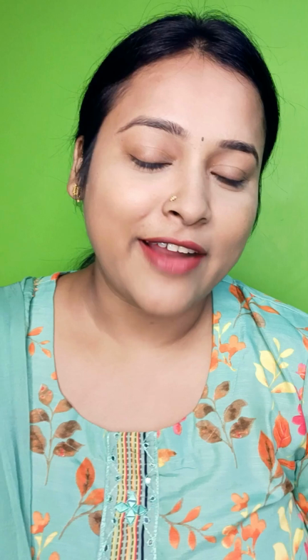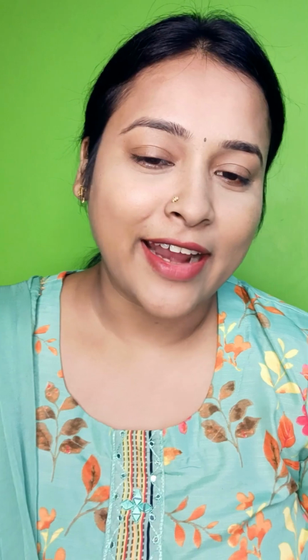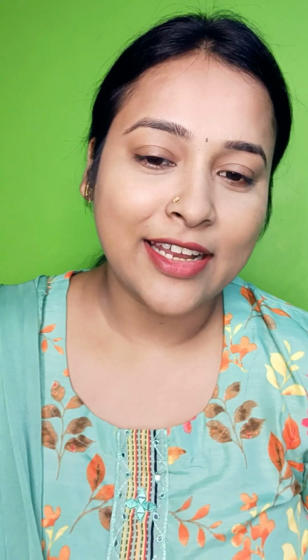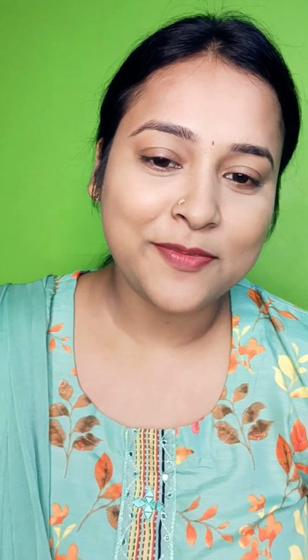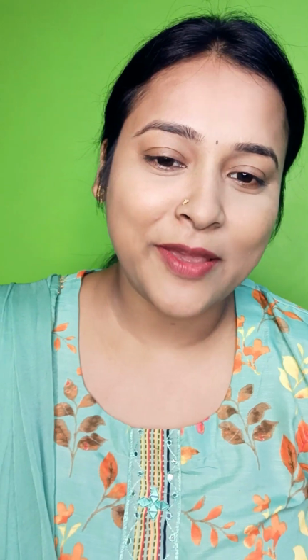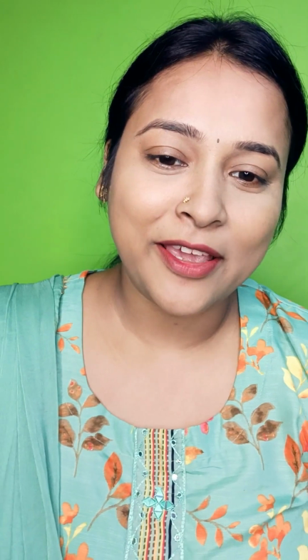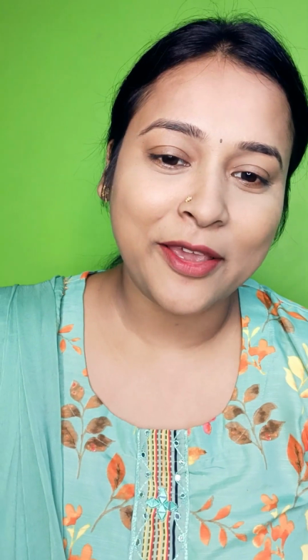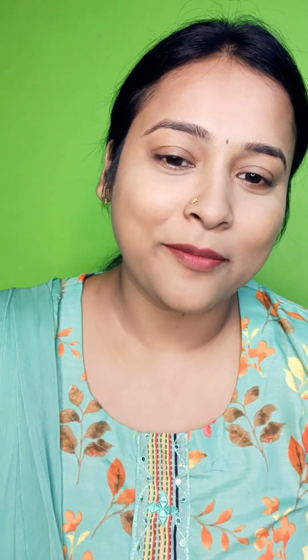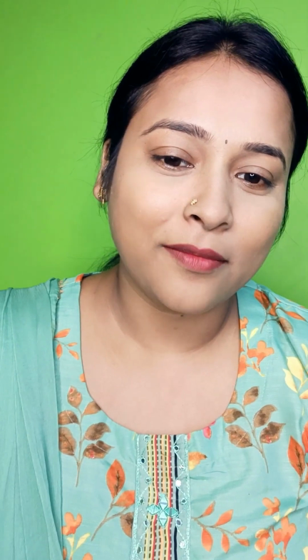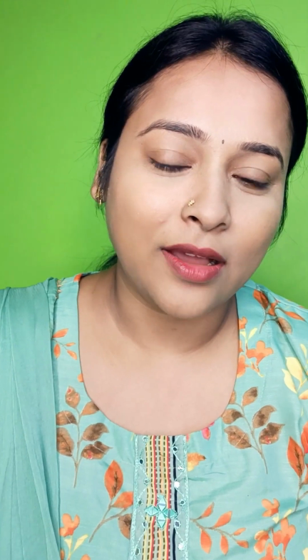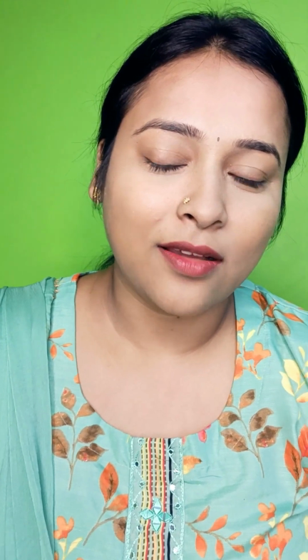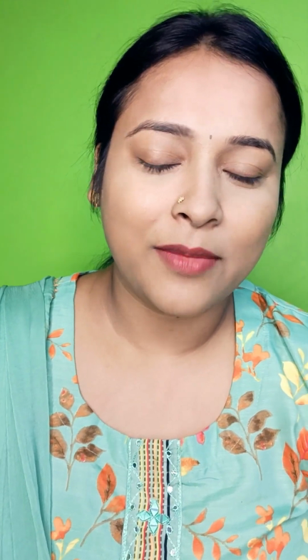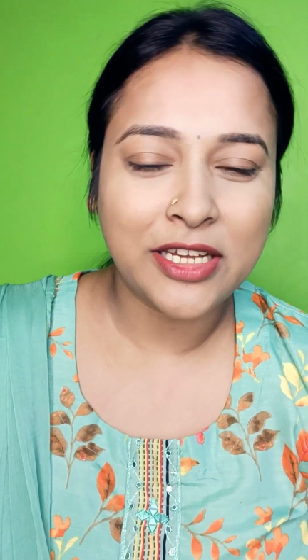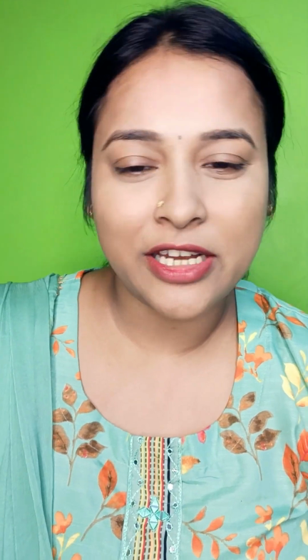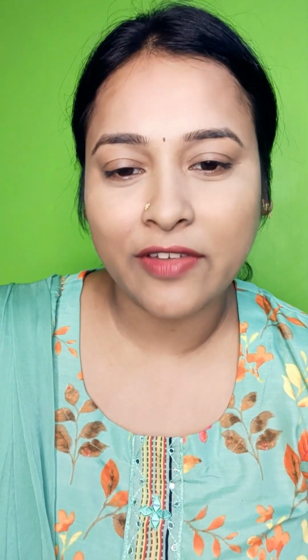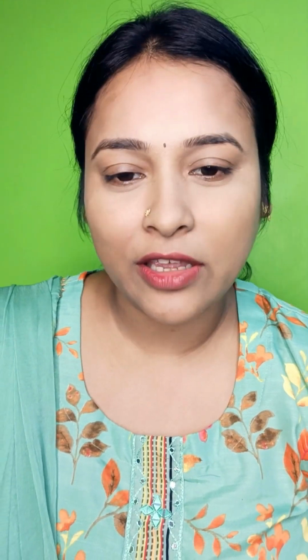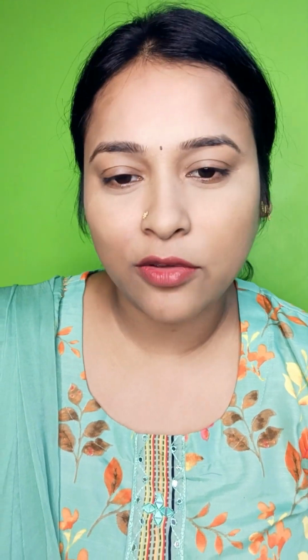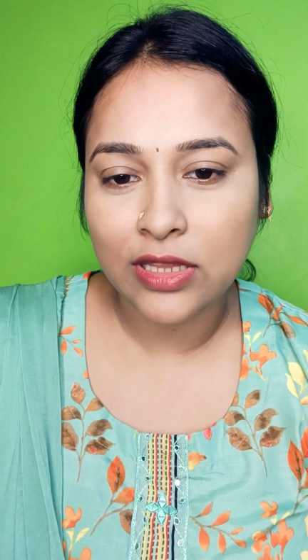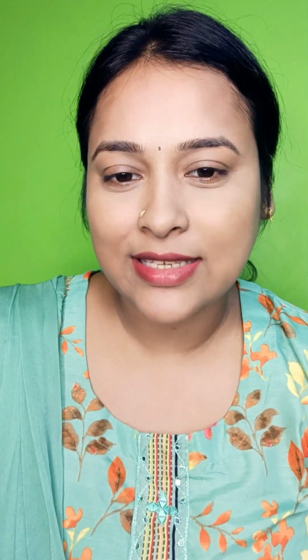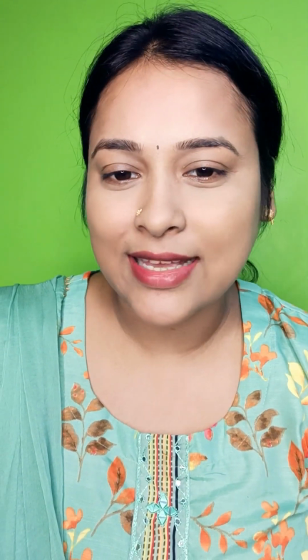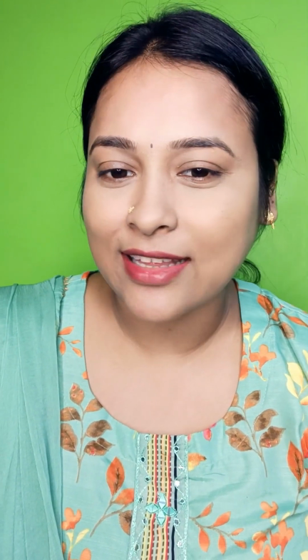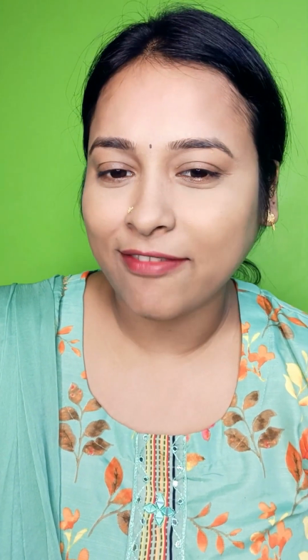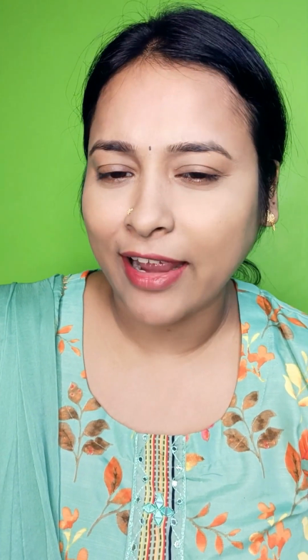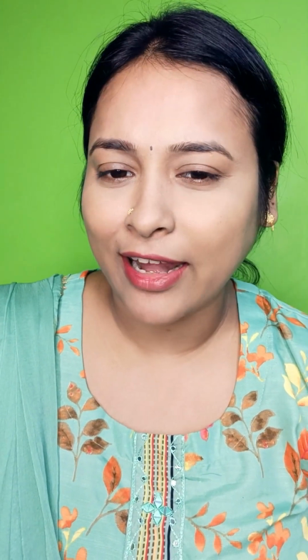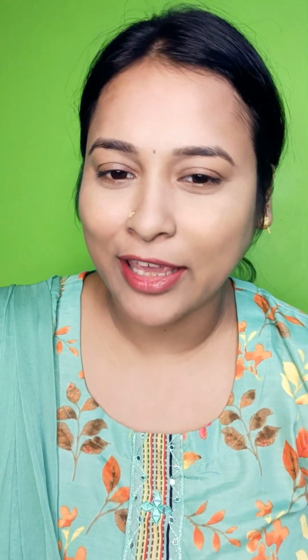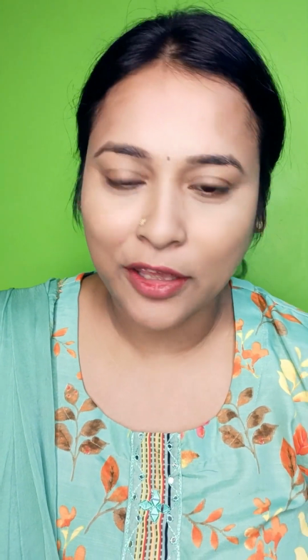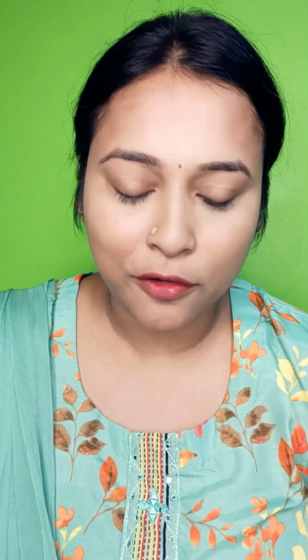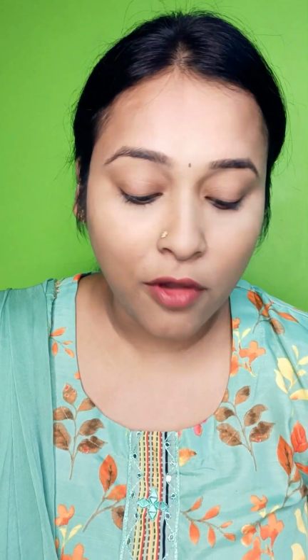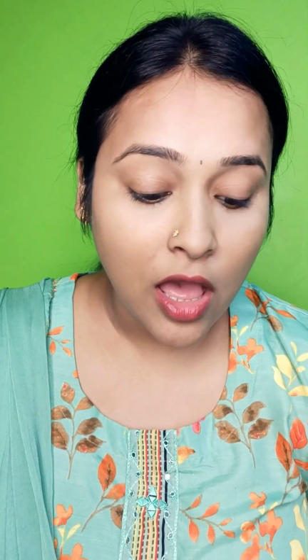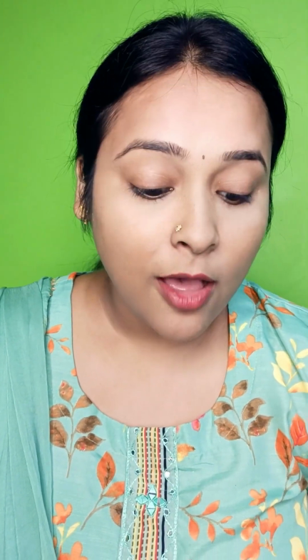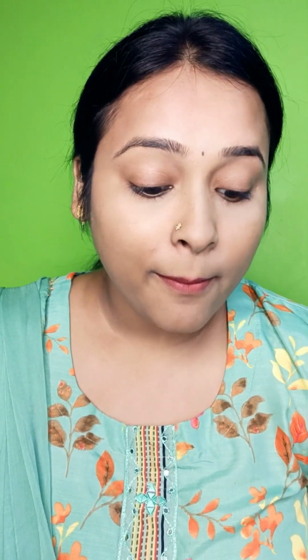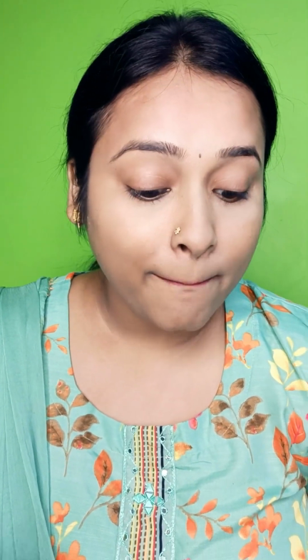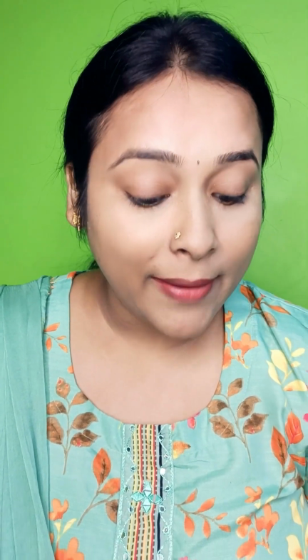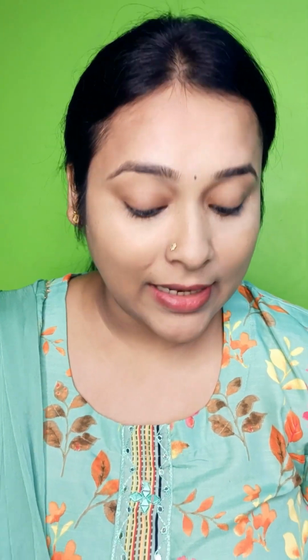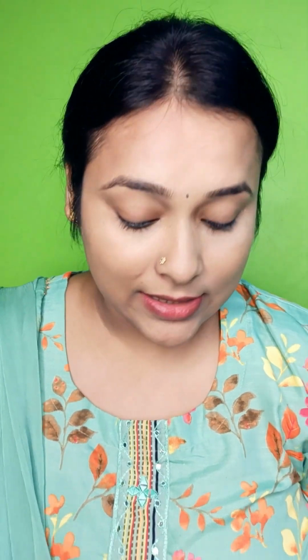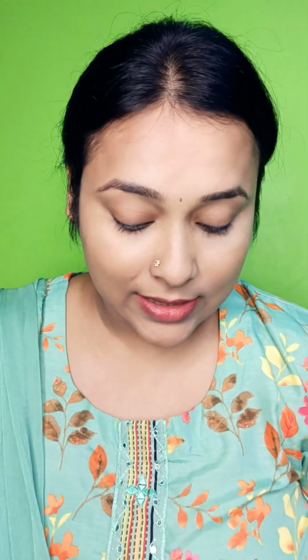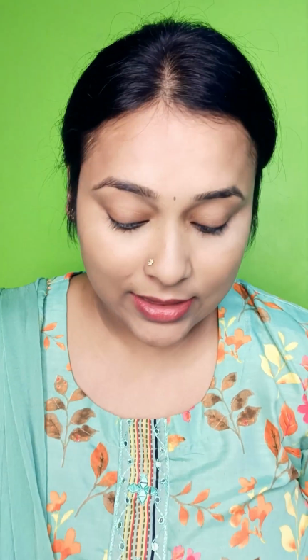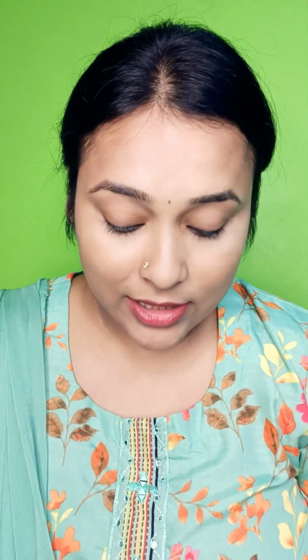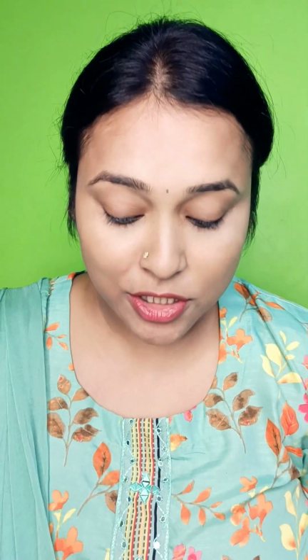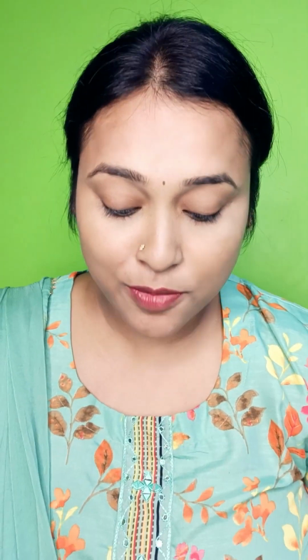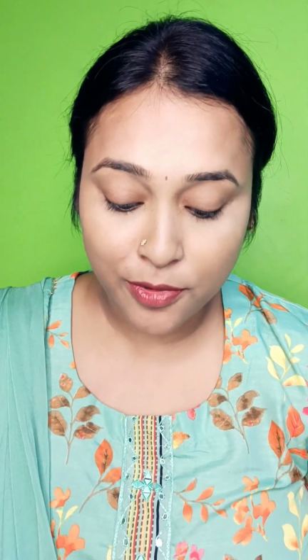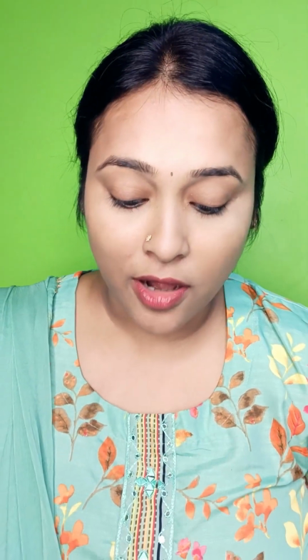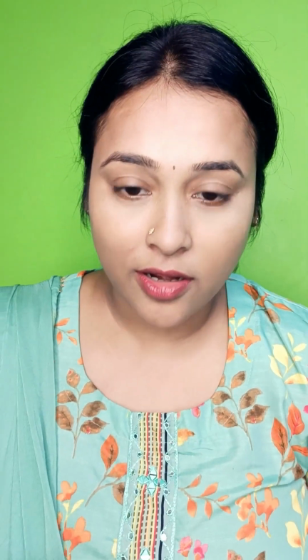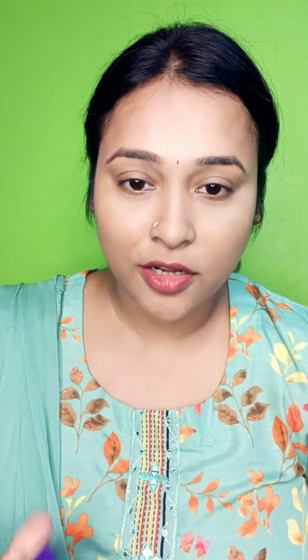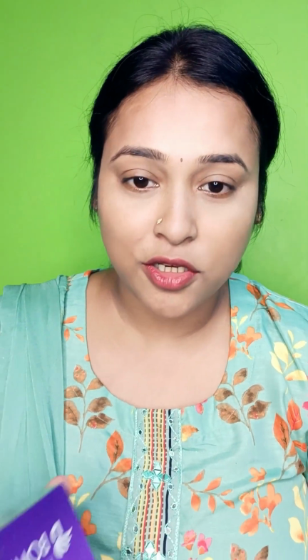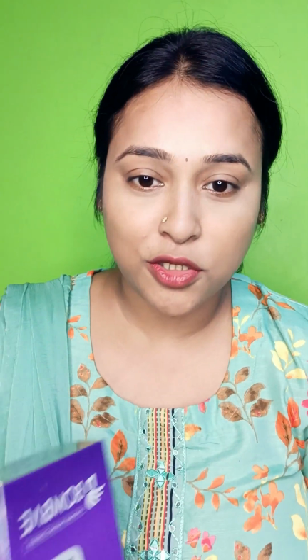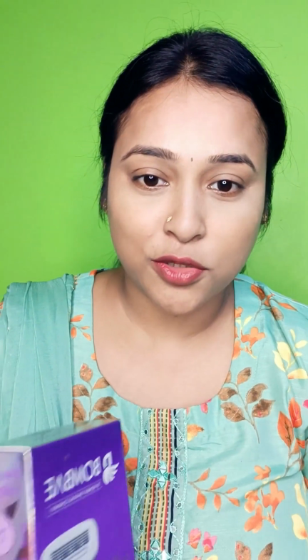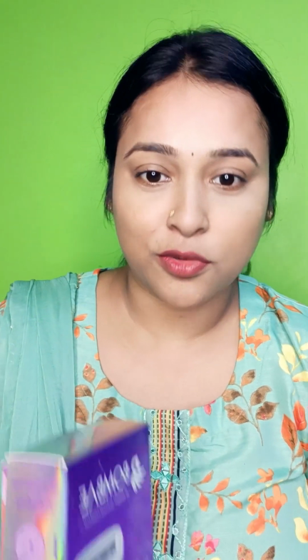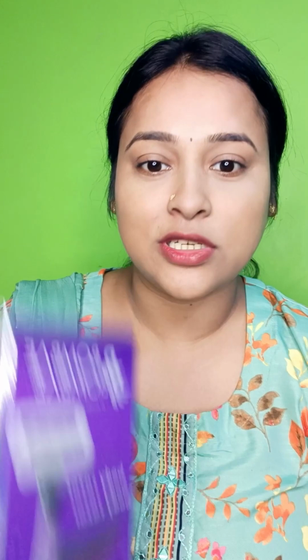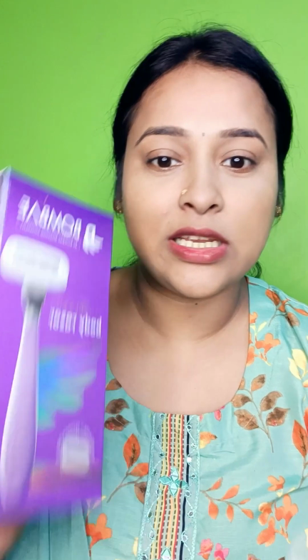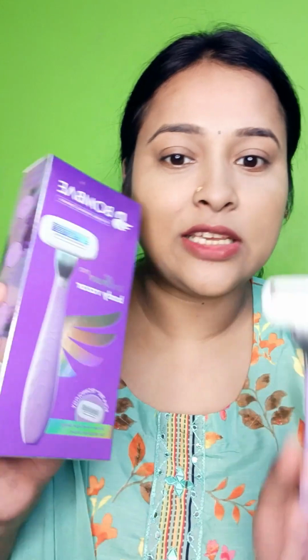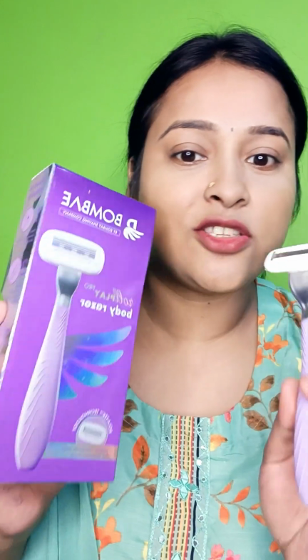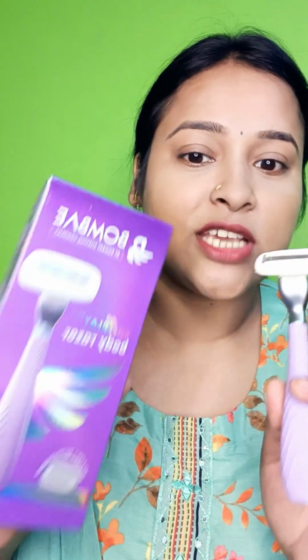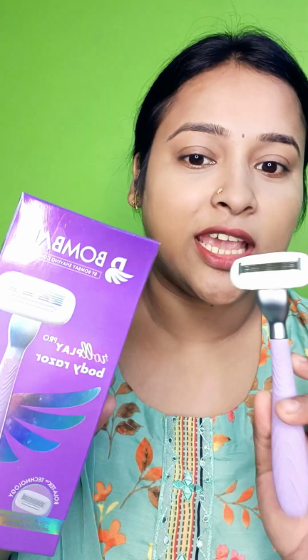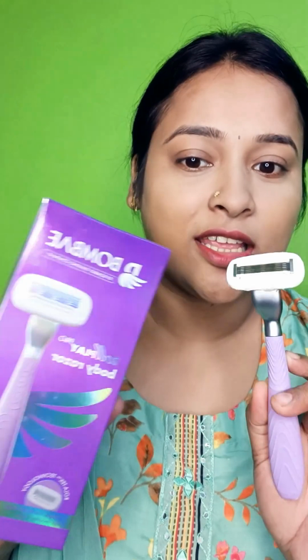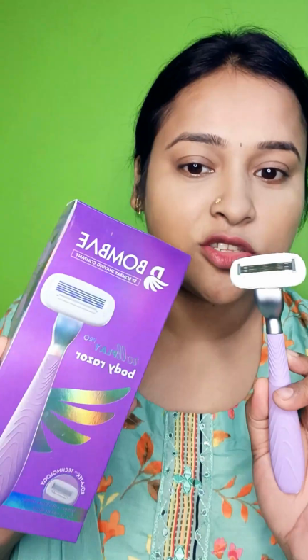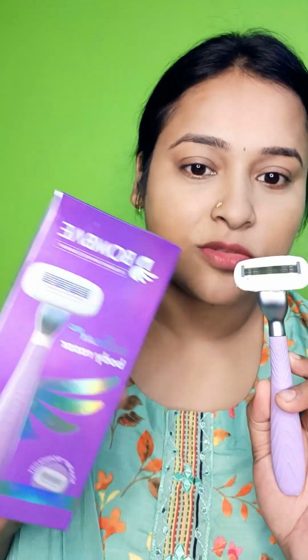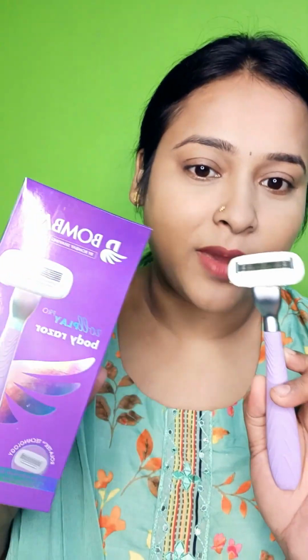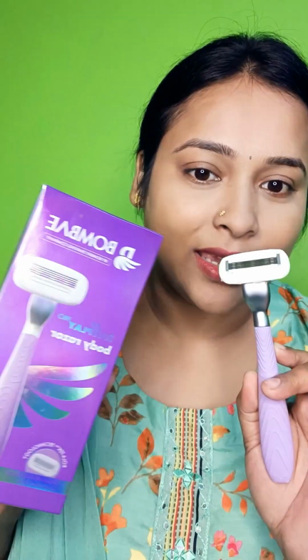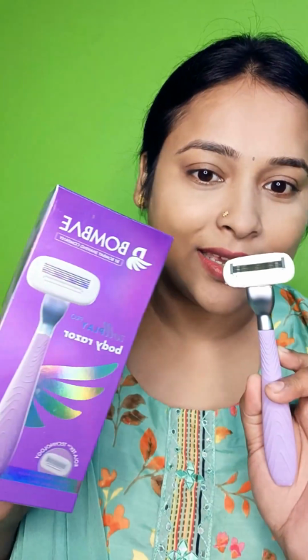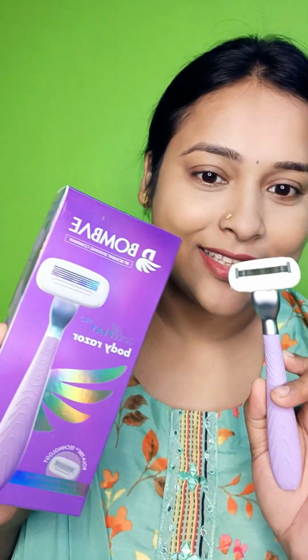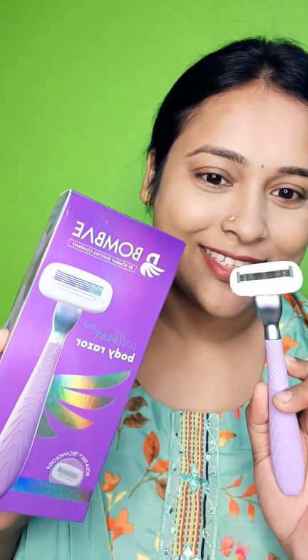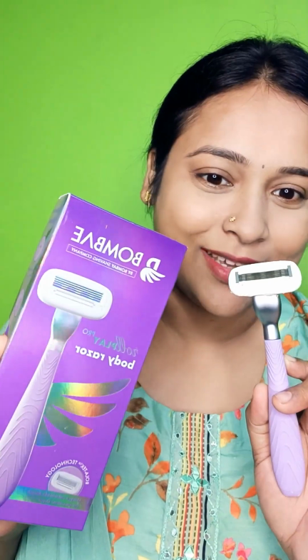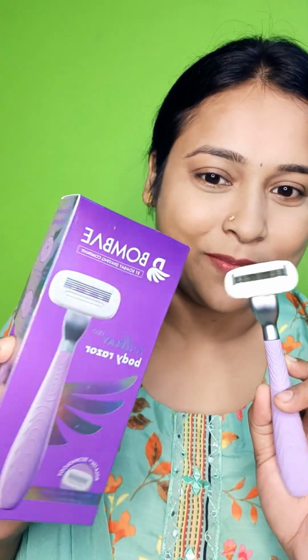Actually speaking, I am not a fan of shaving, but this product totally changed my concept.